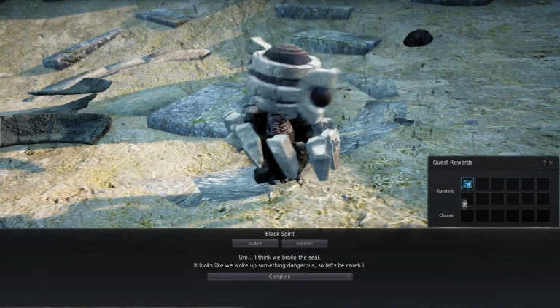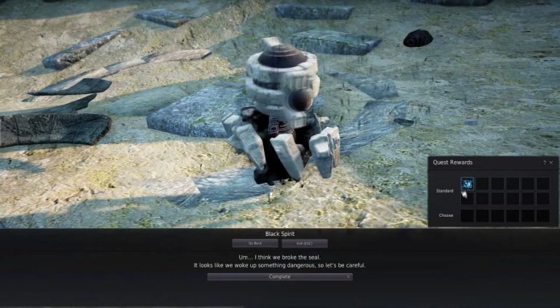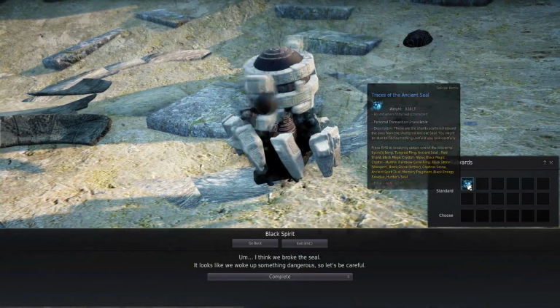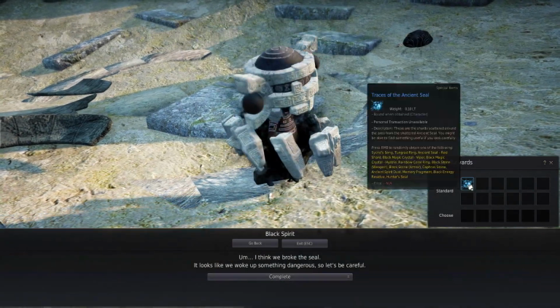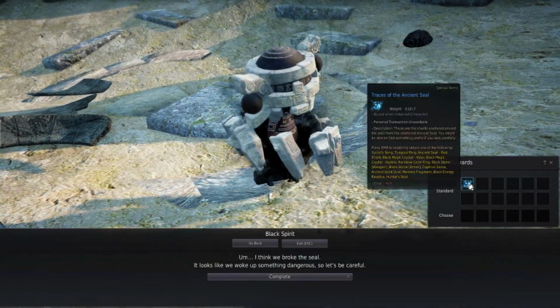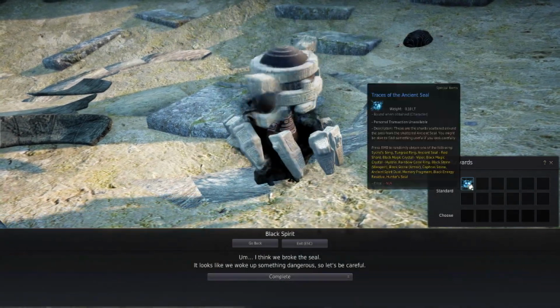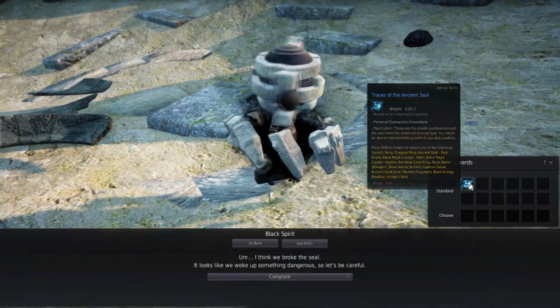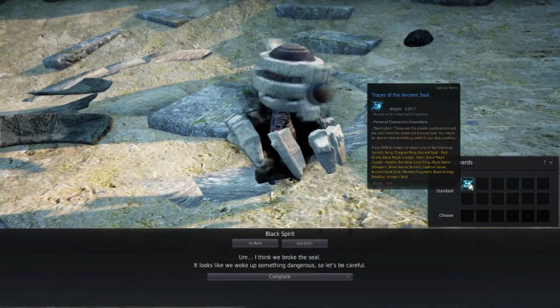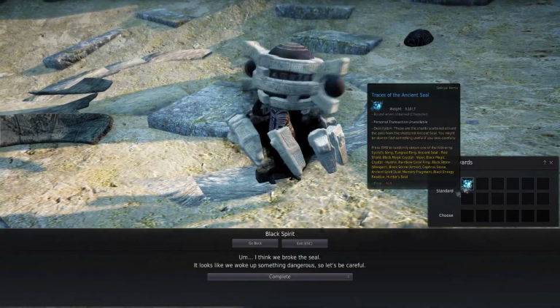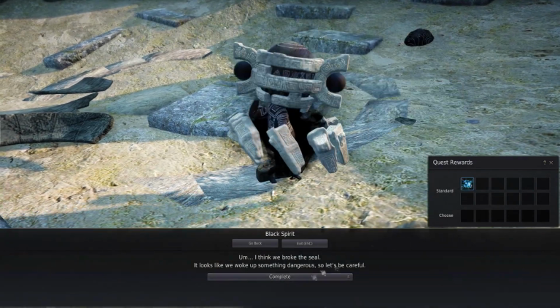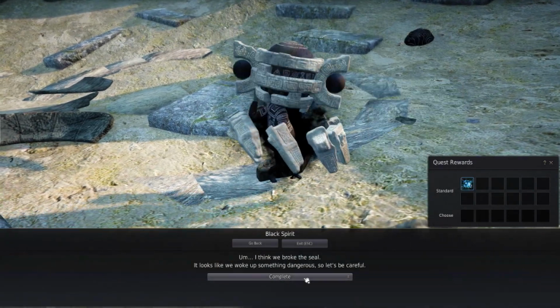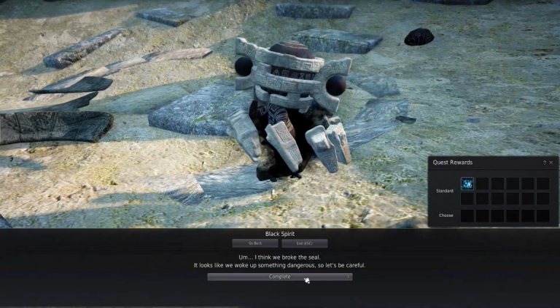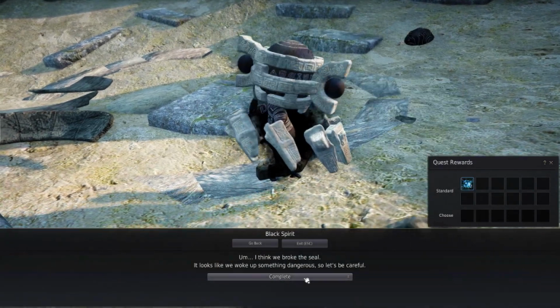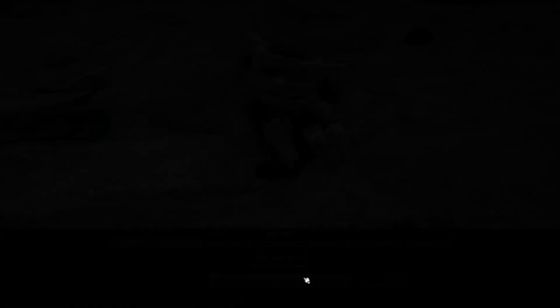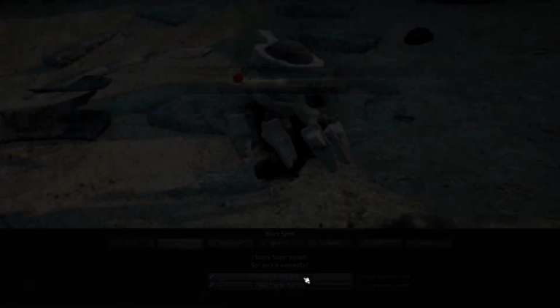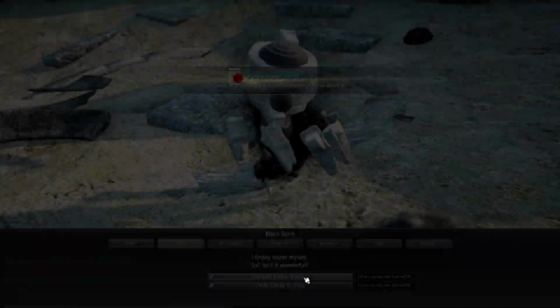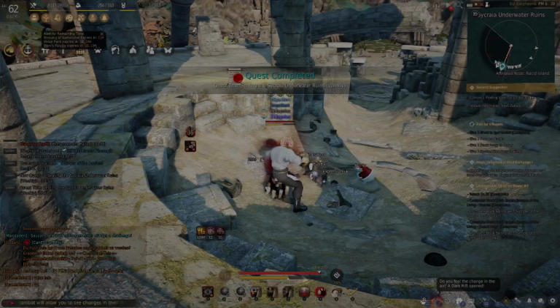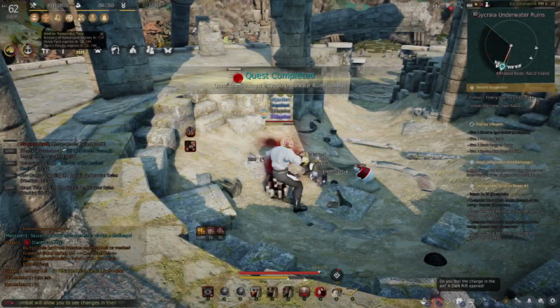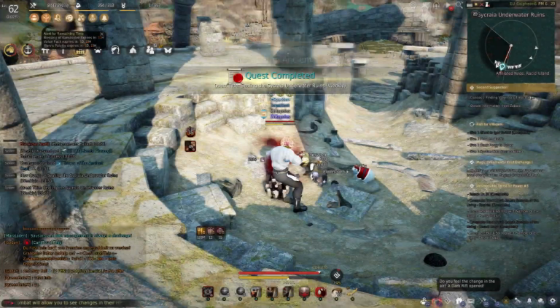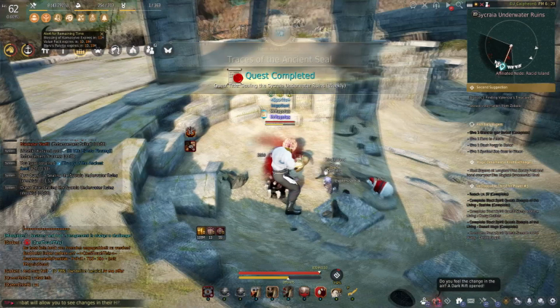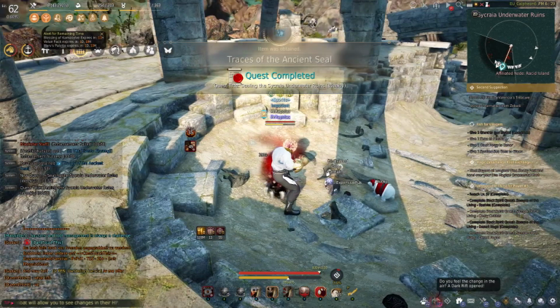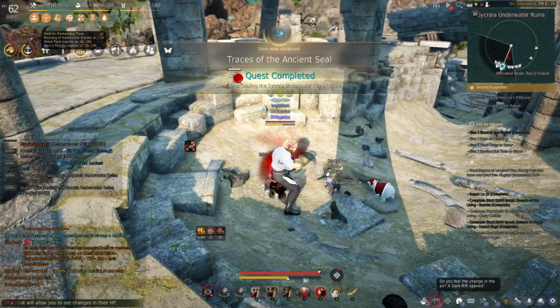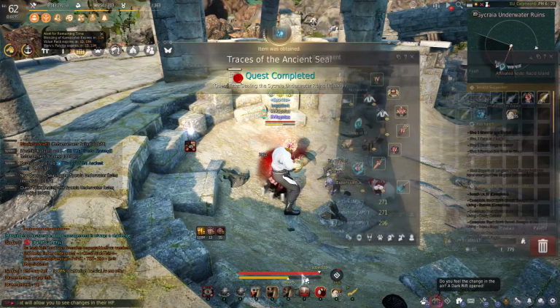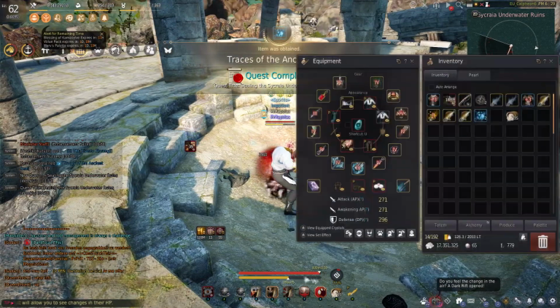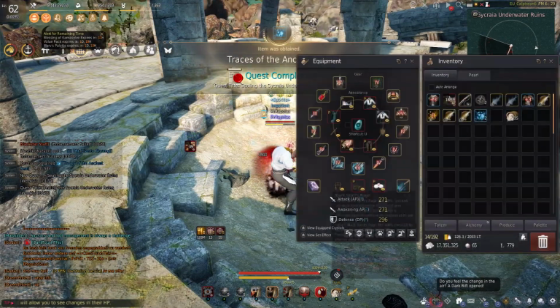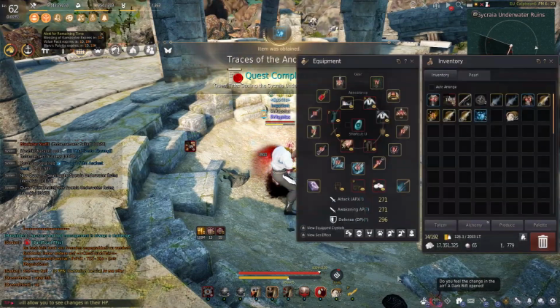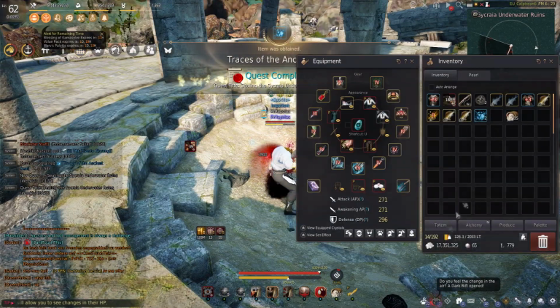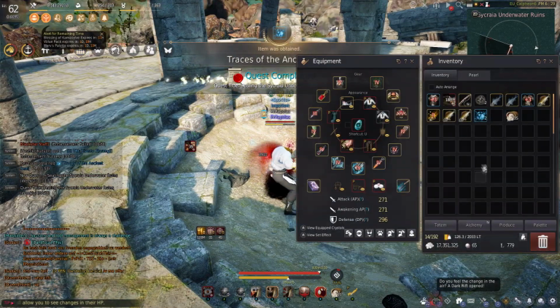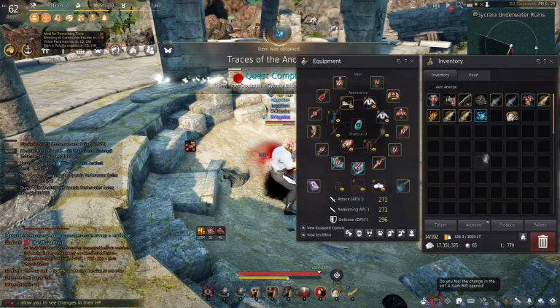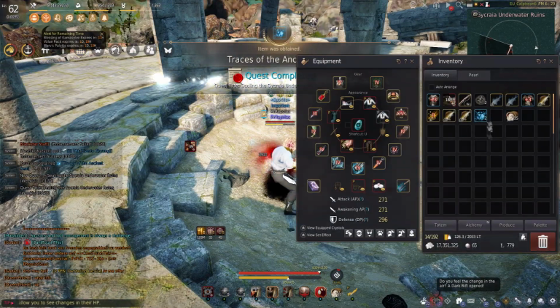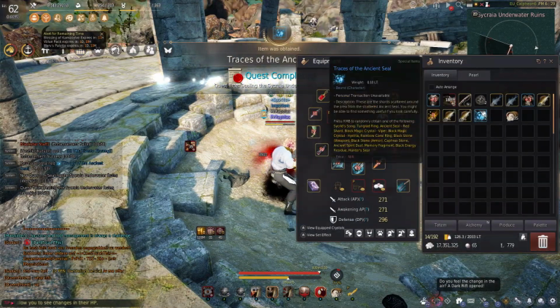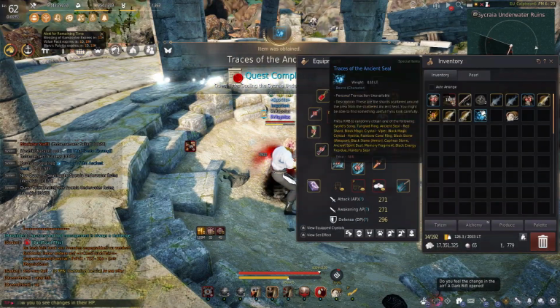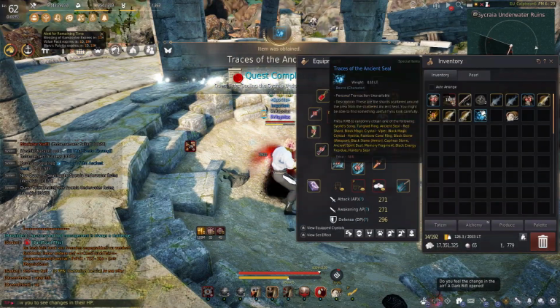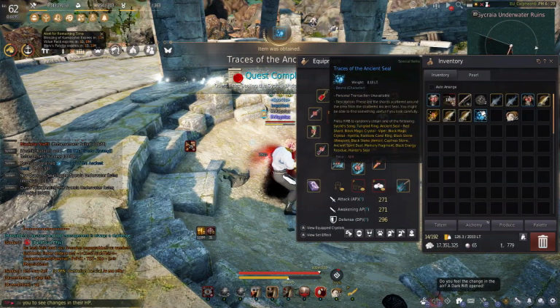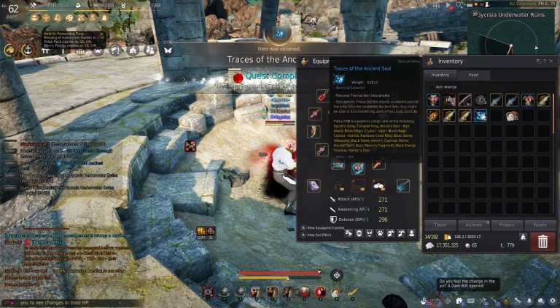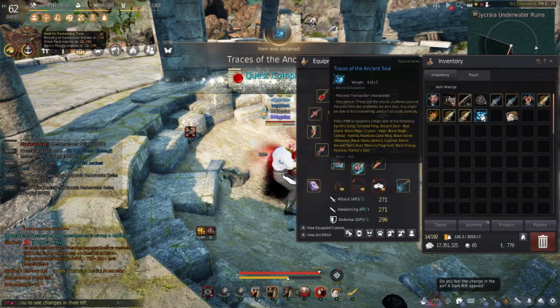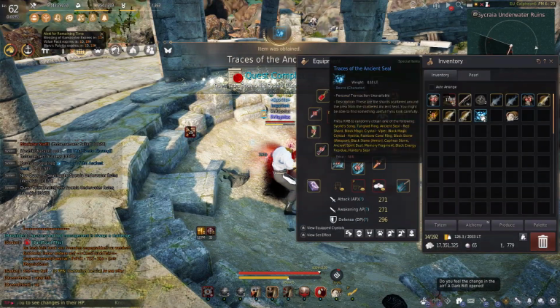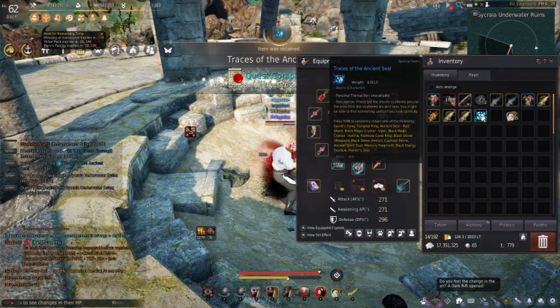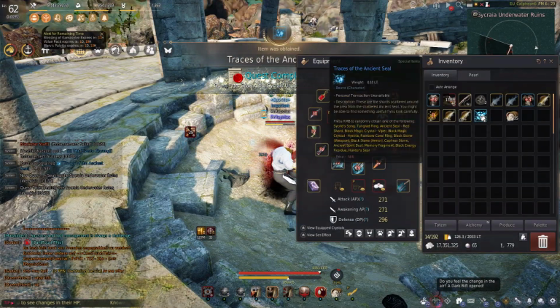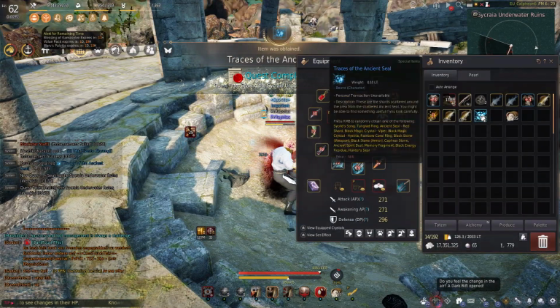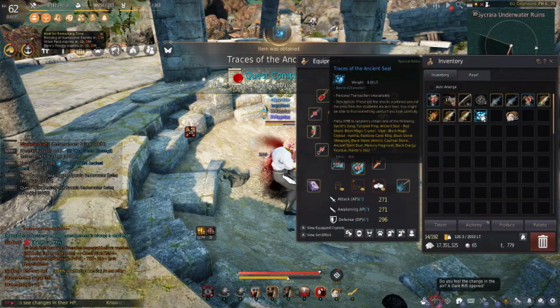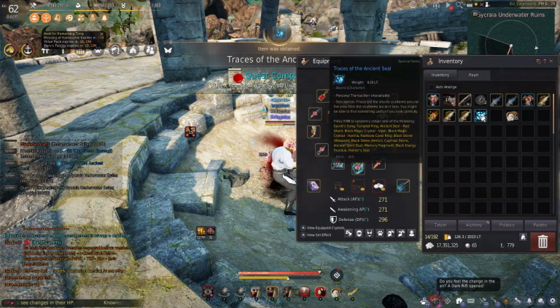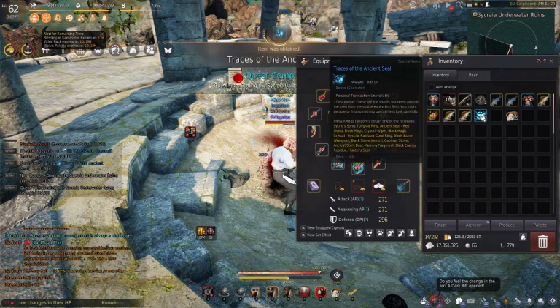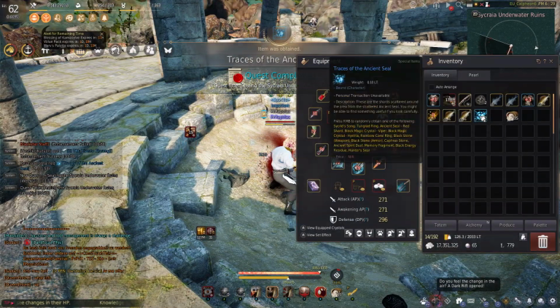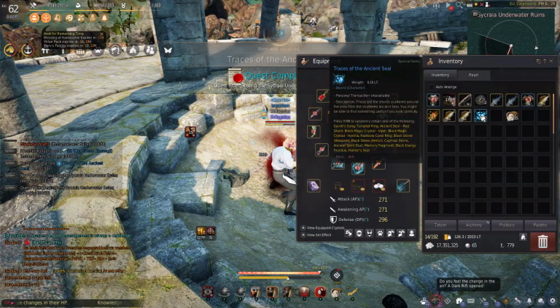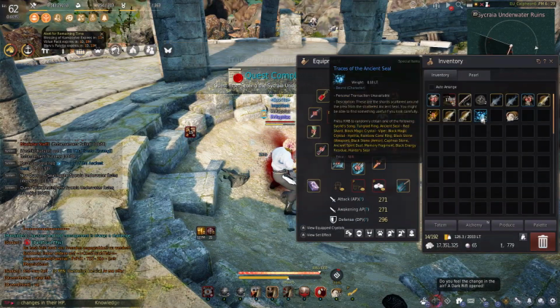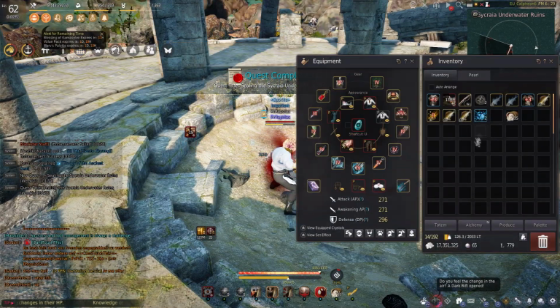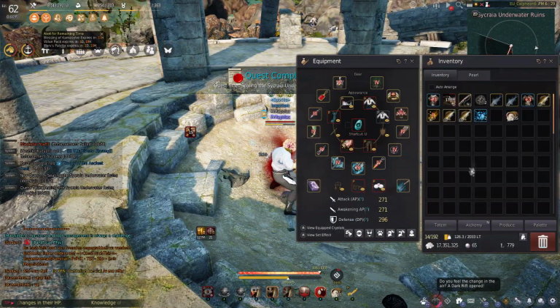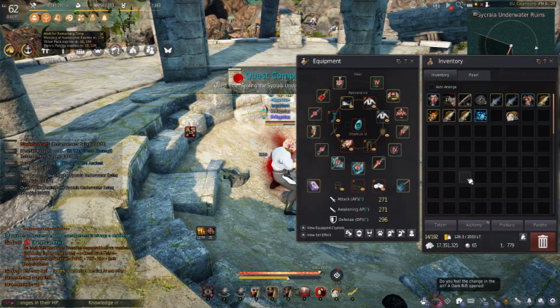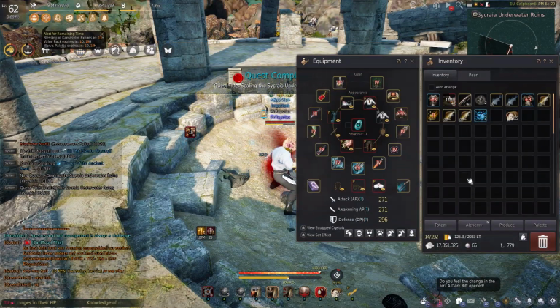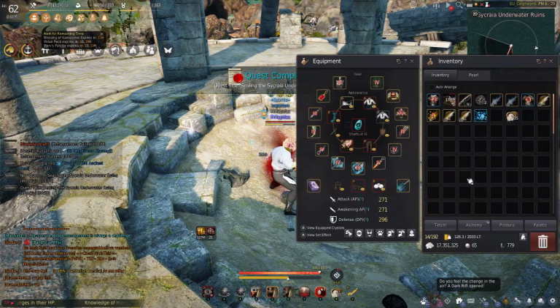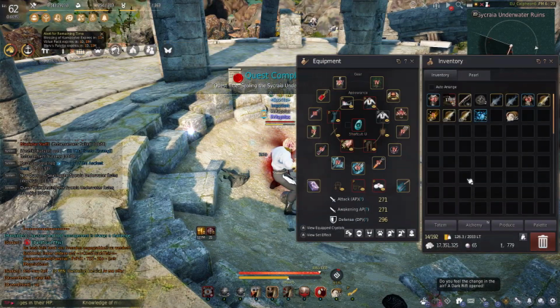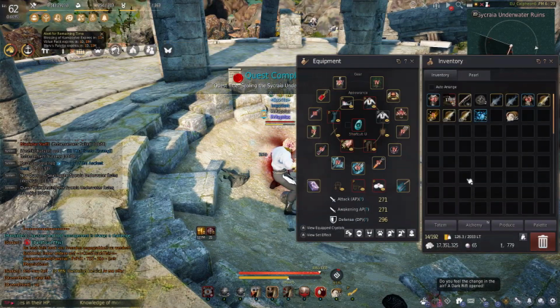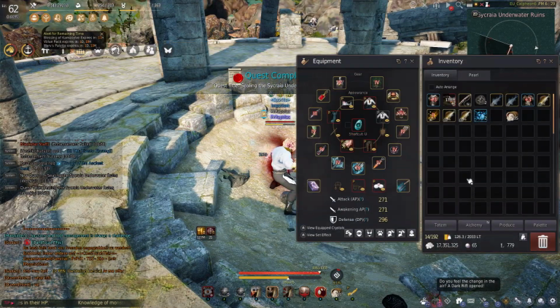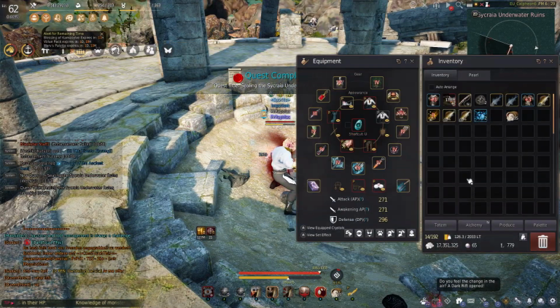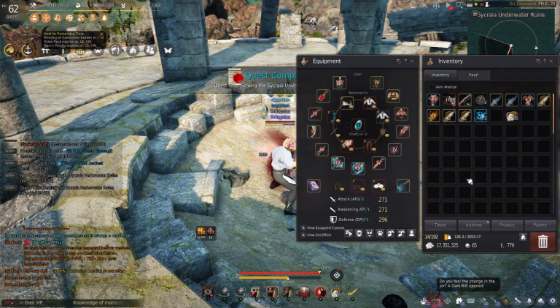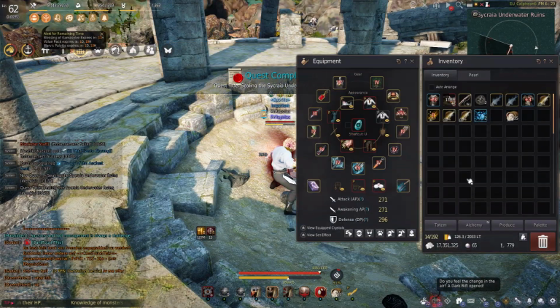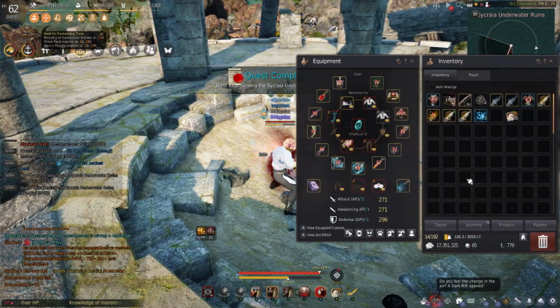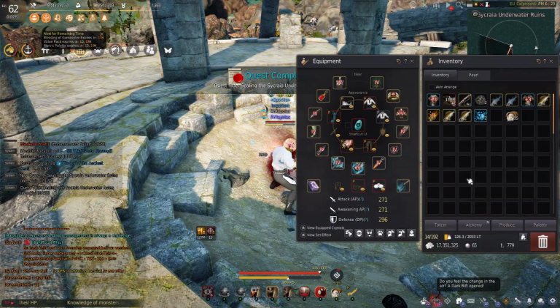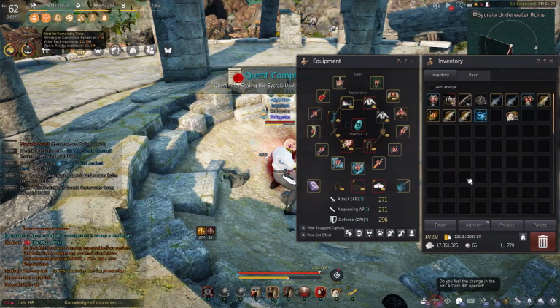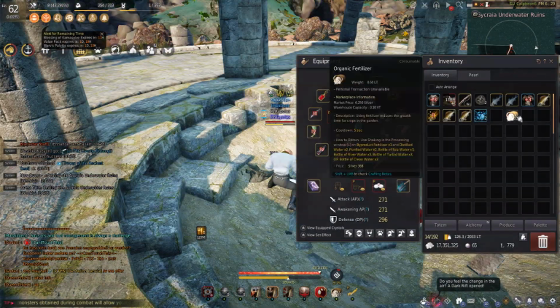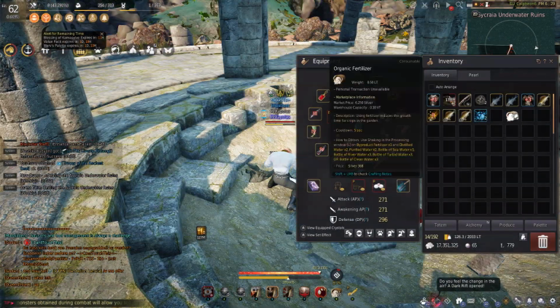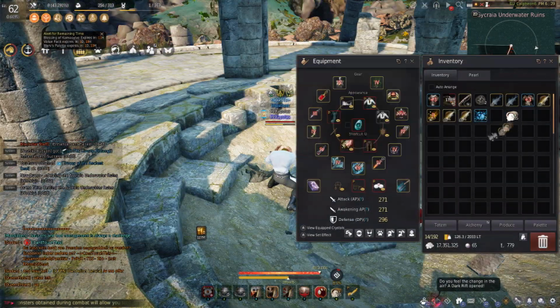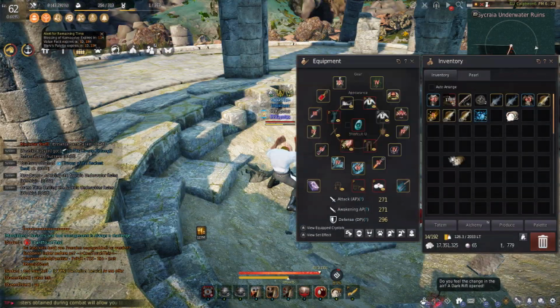Click on the Black Spirit — two bundles, Traces of Ancient Seal — and you can get some good loot for only 5 million.